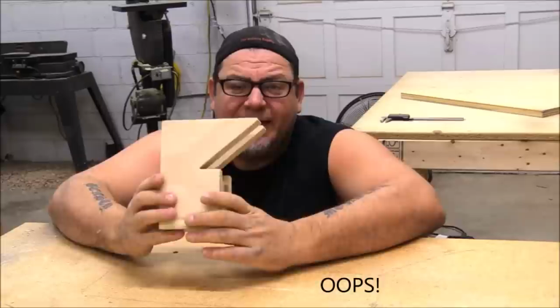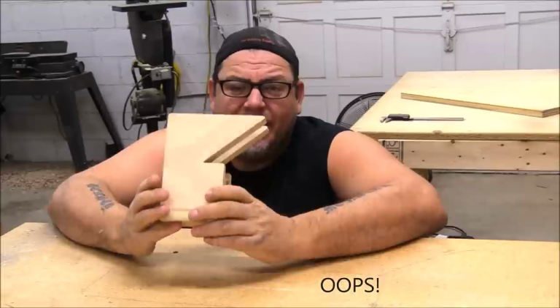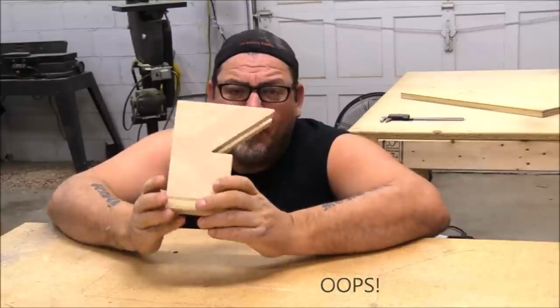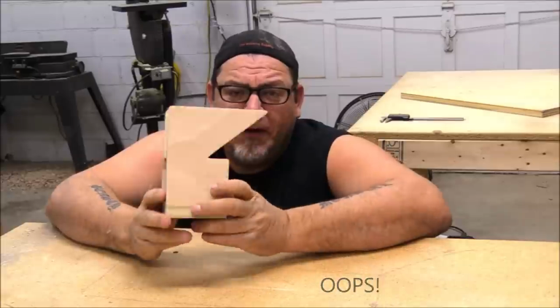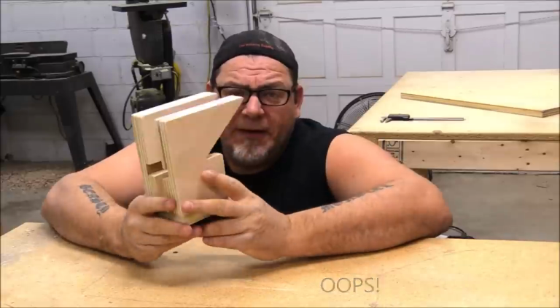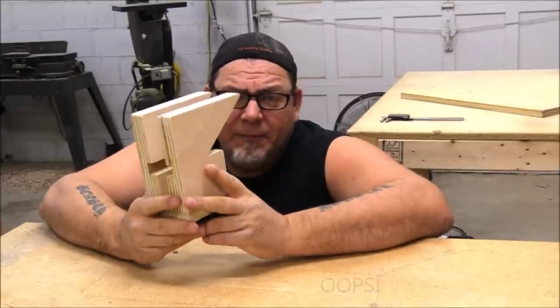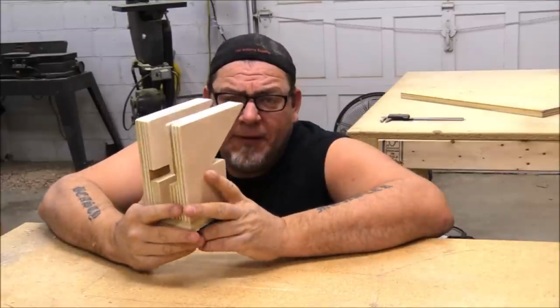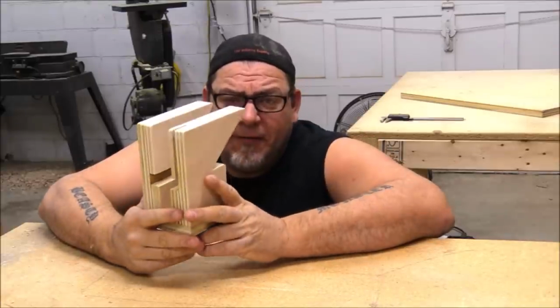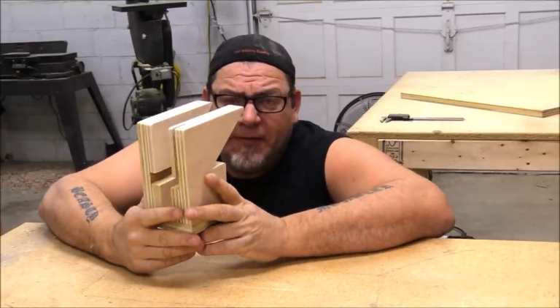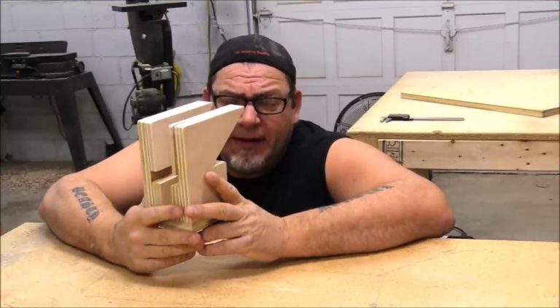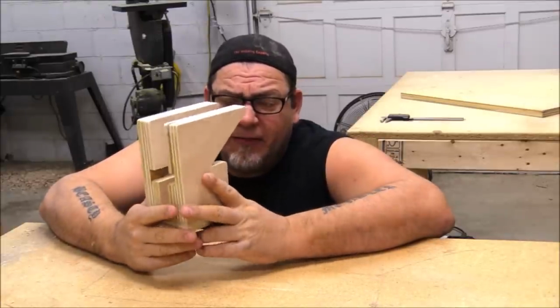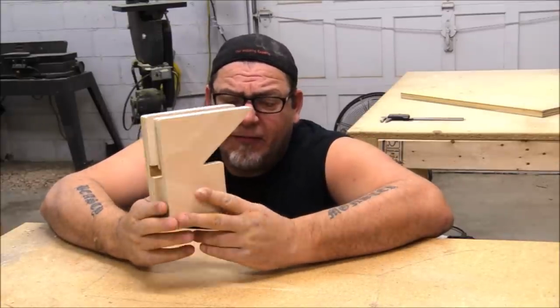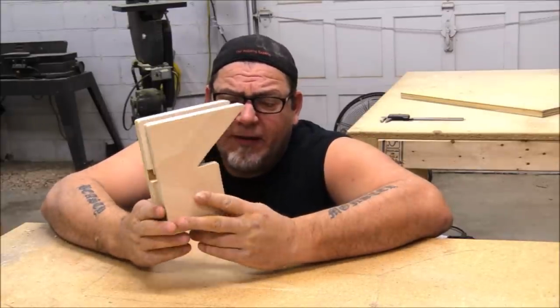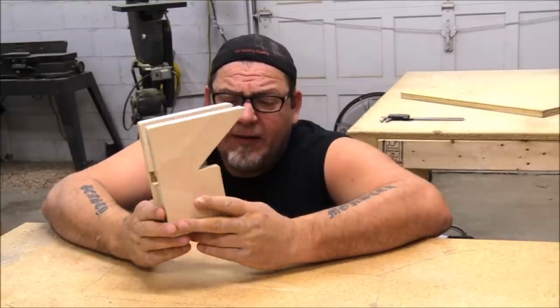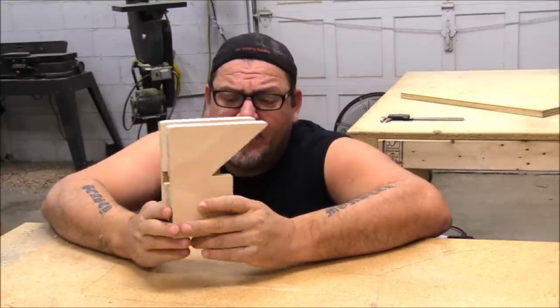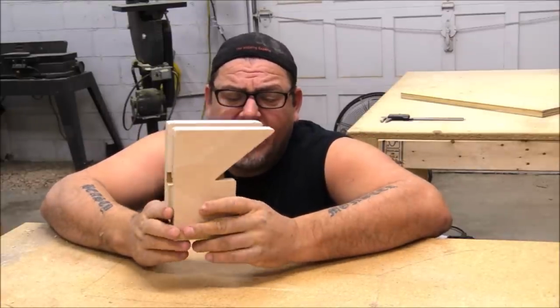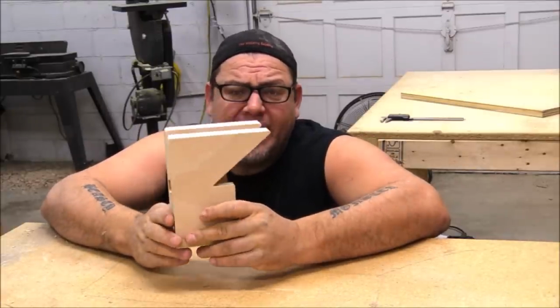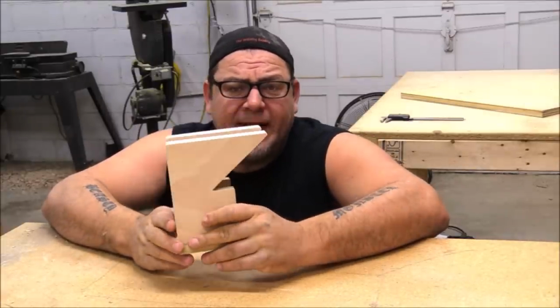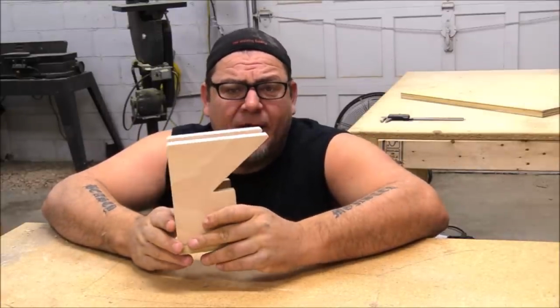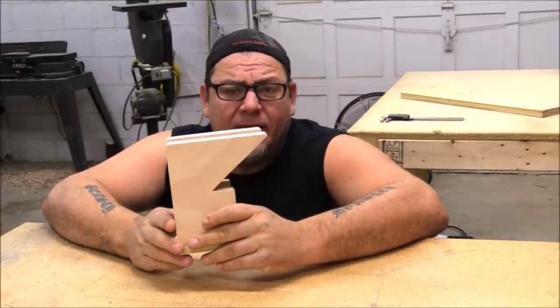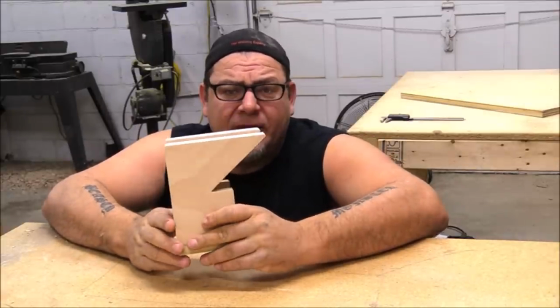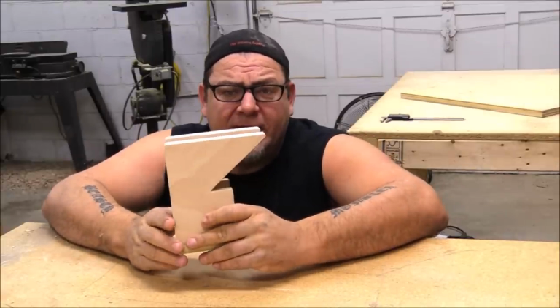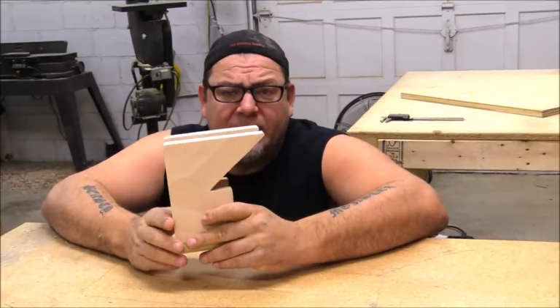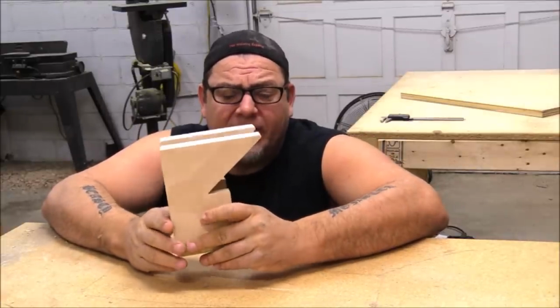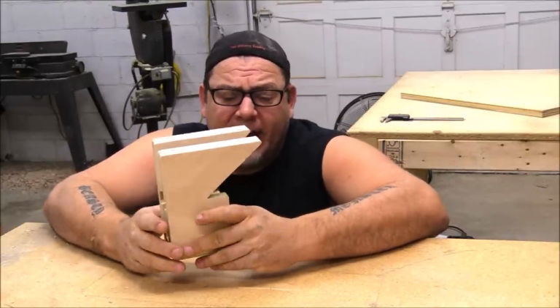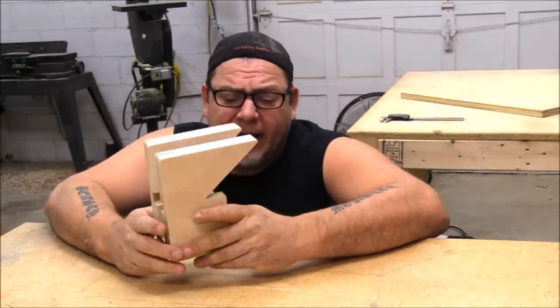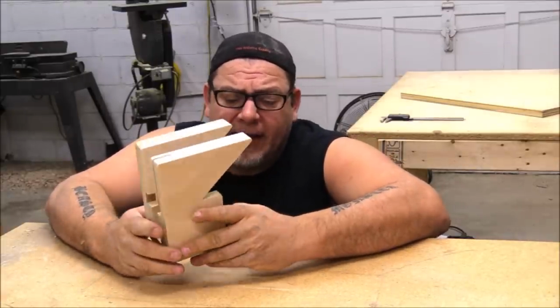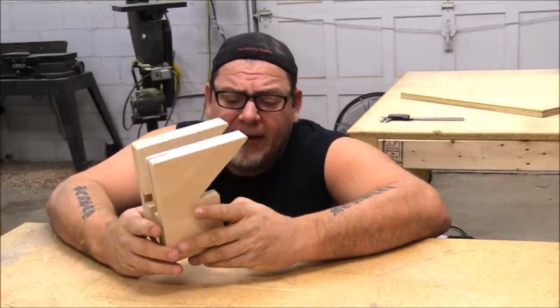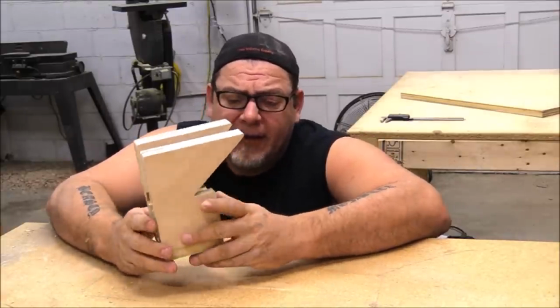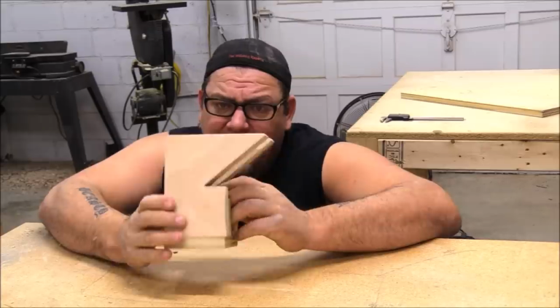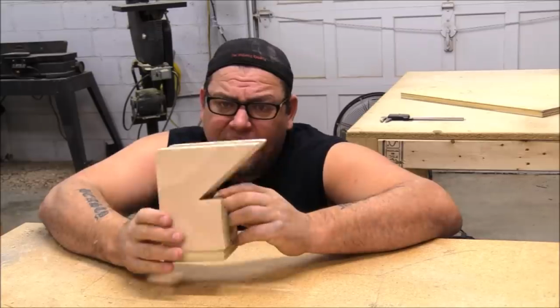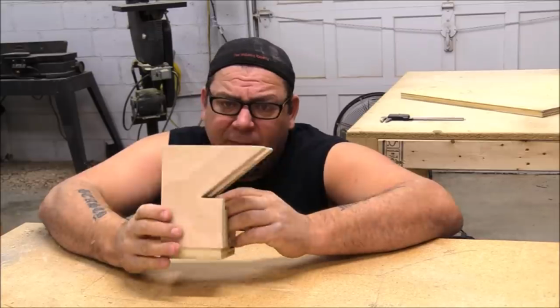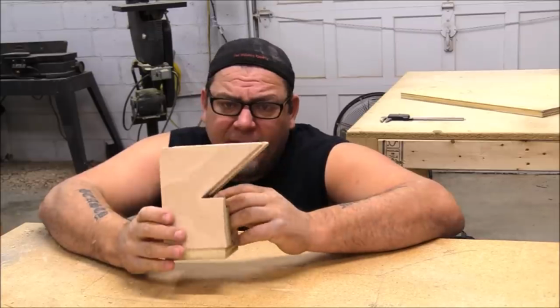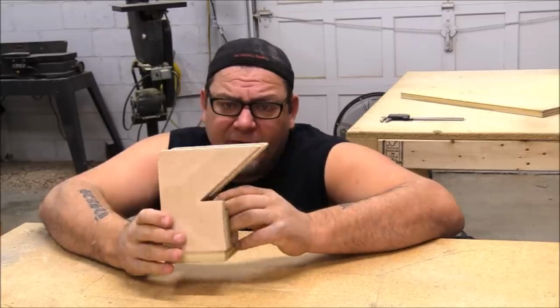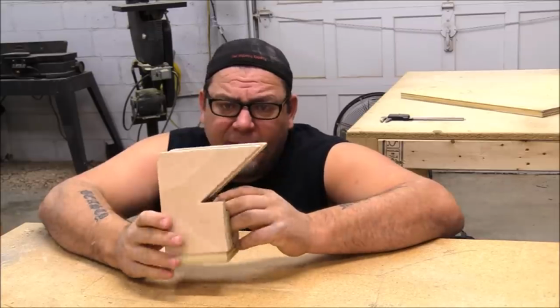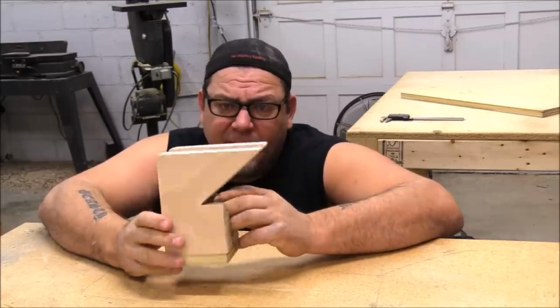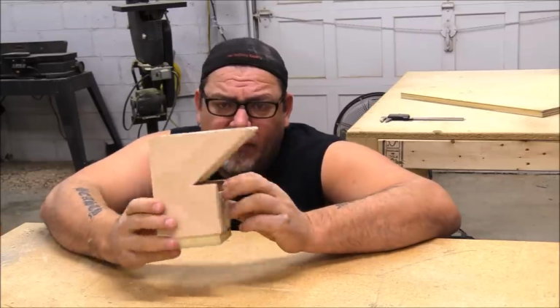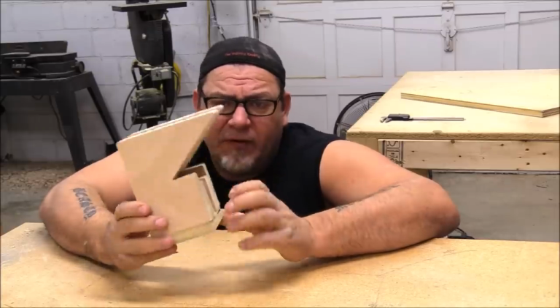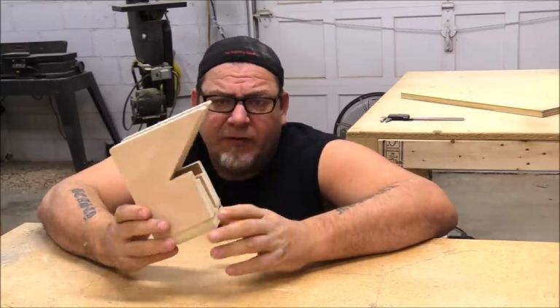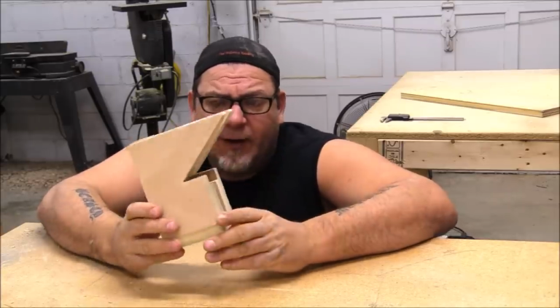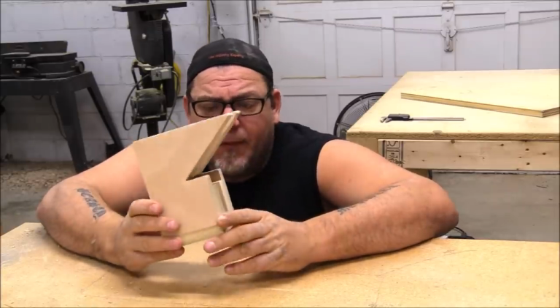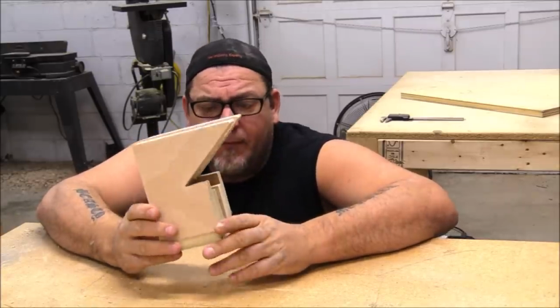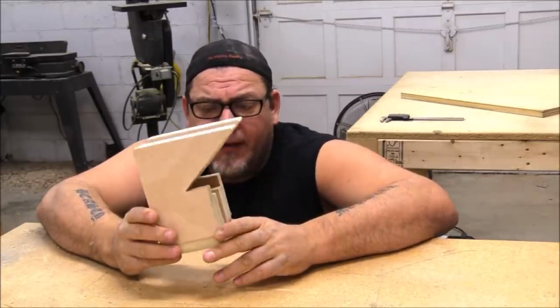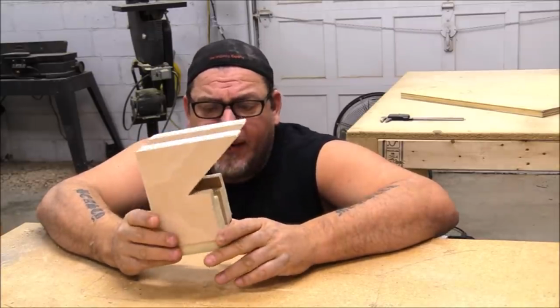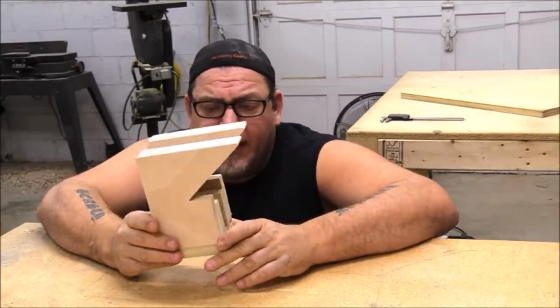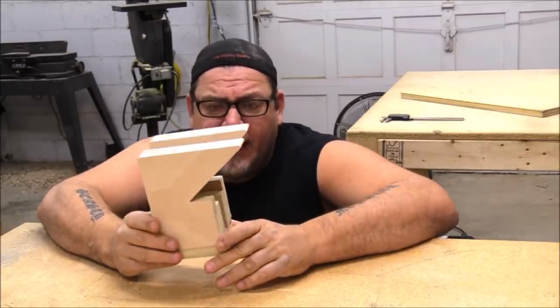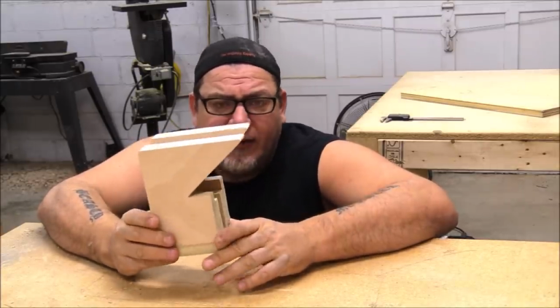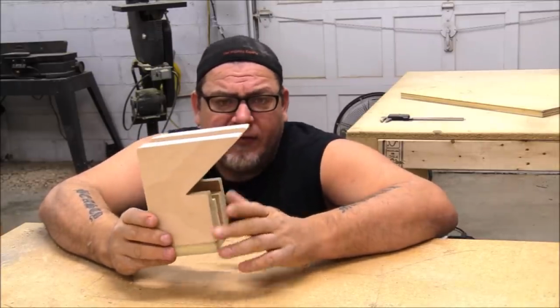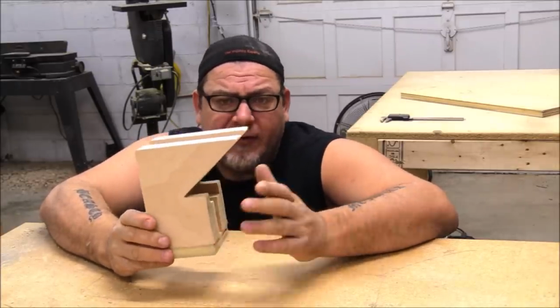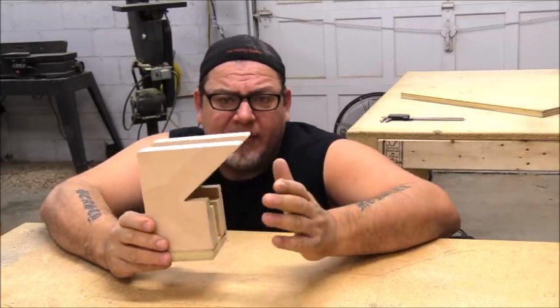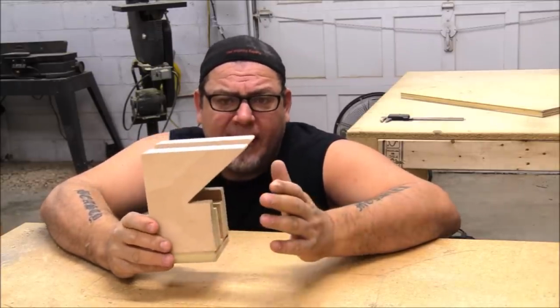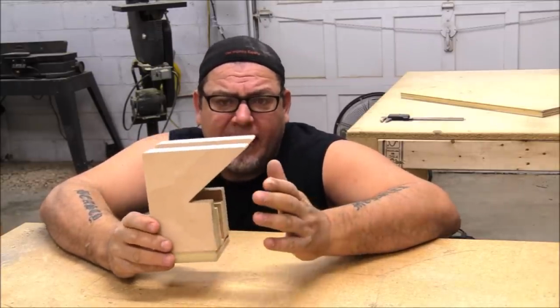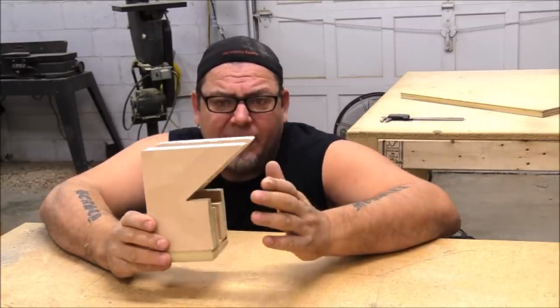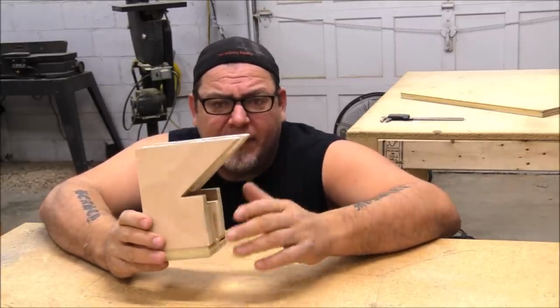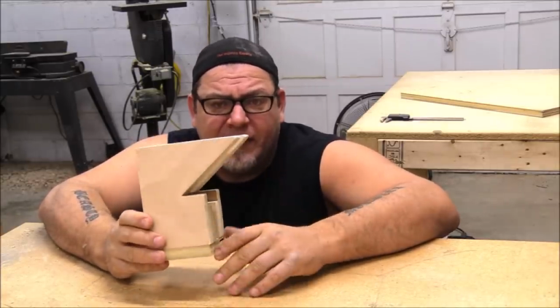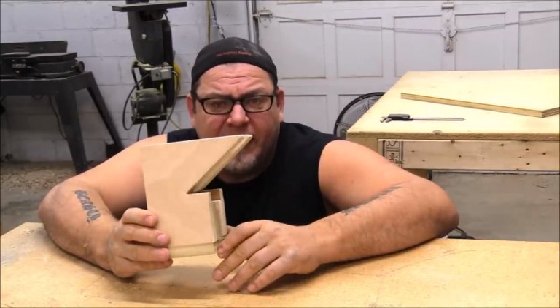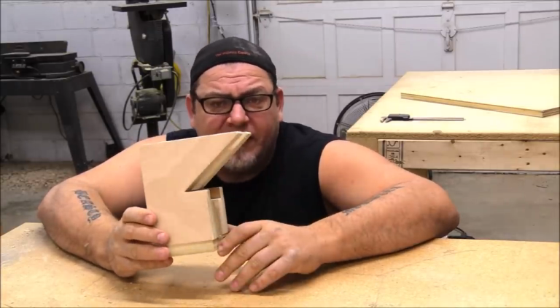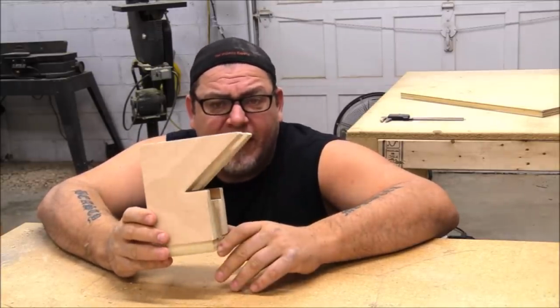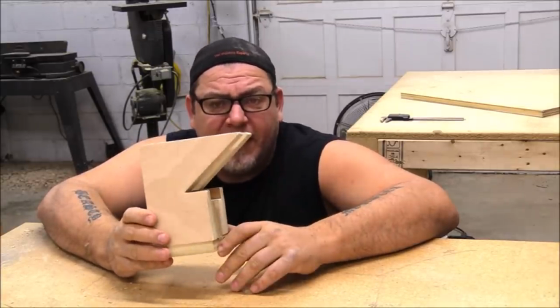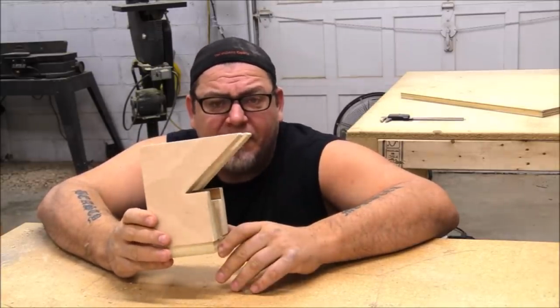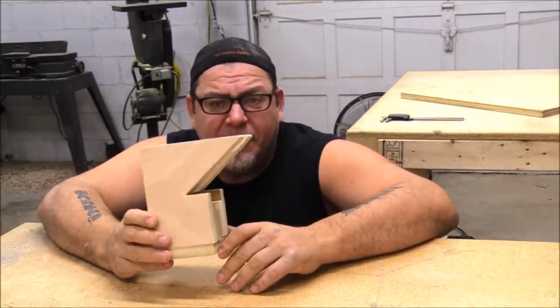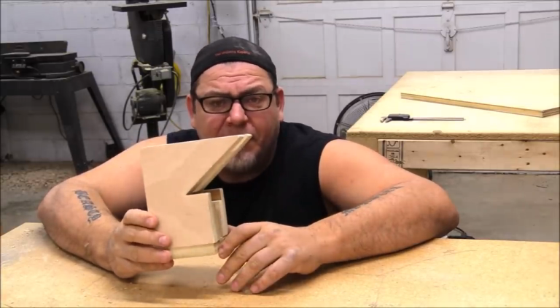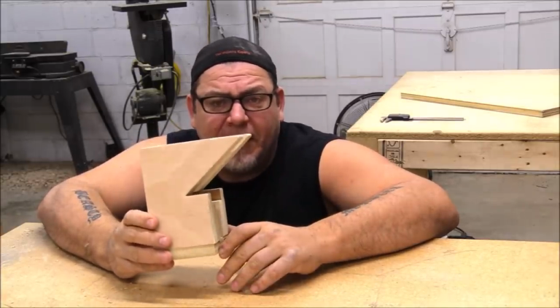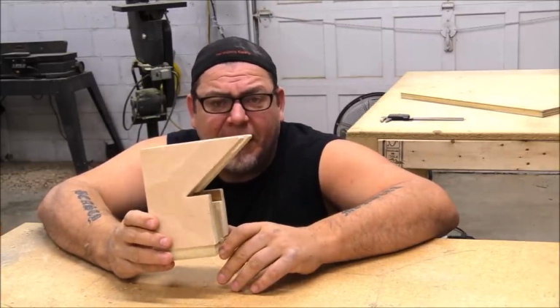We need to build these. These slide down the t-track. They're actually pretty simple. We start by making a six and a half by six and a half inch block.